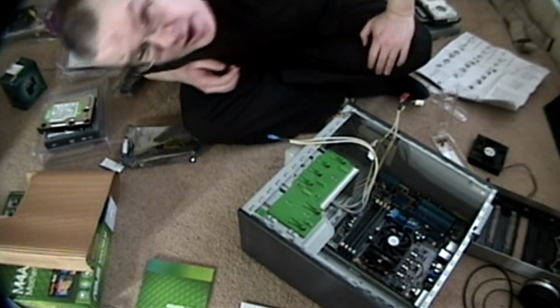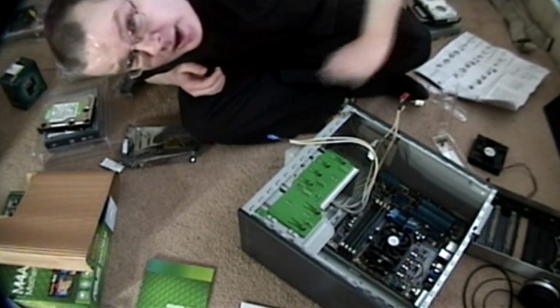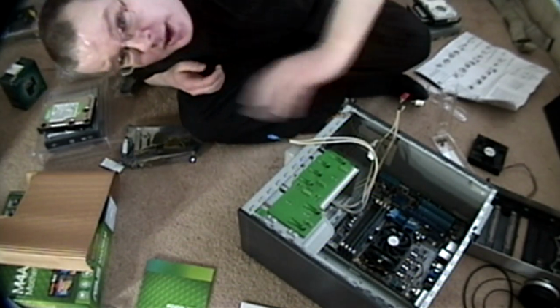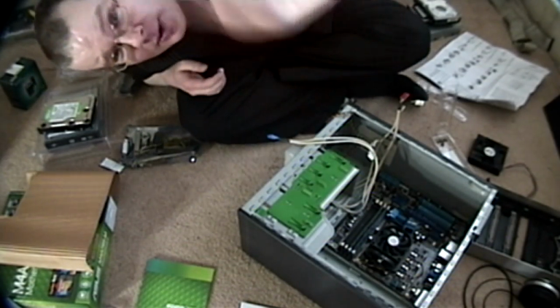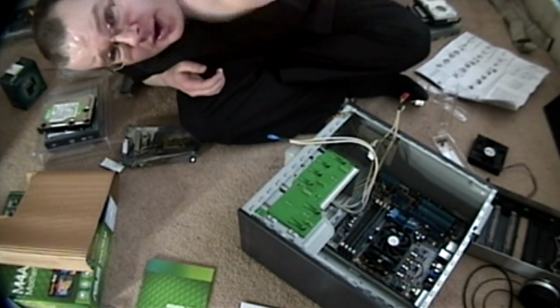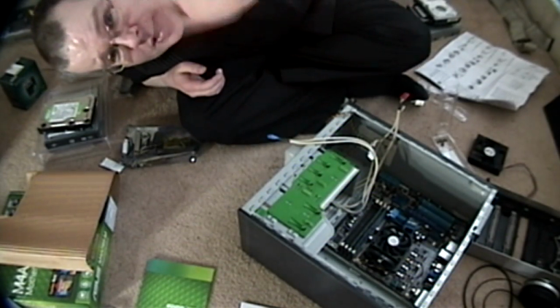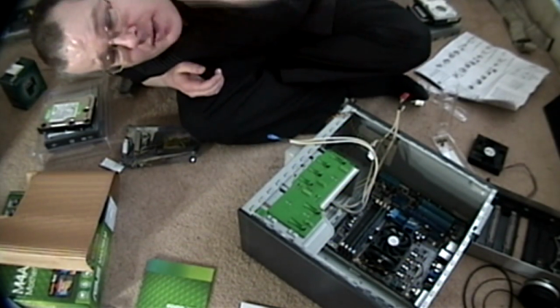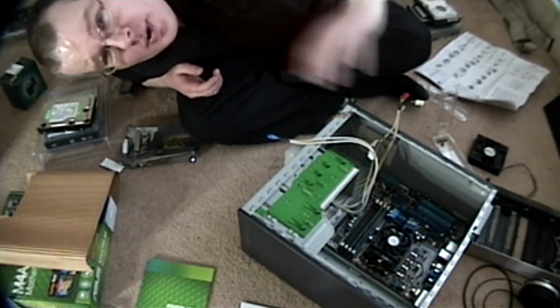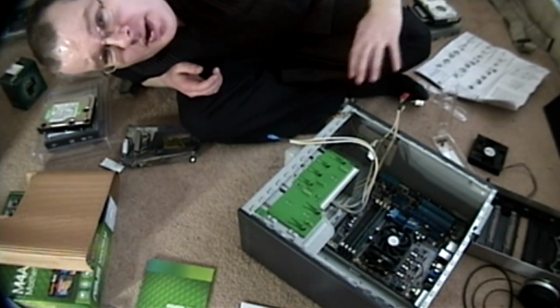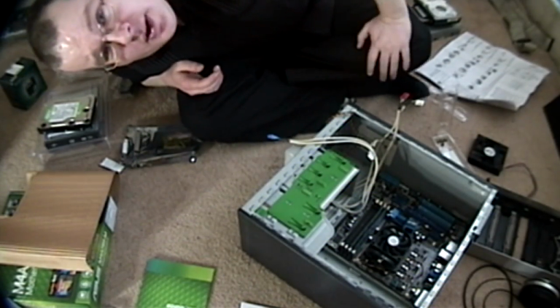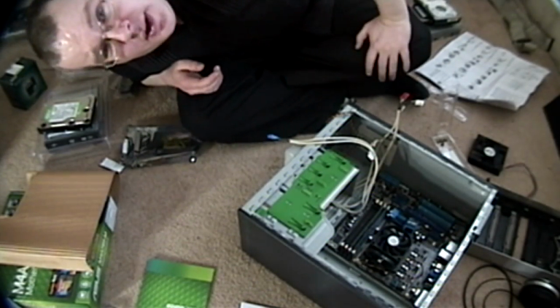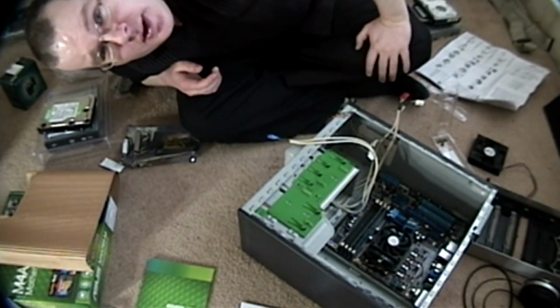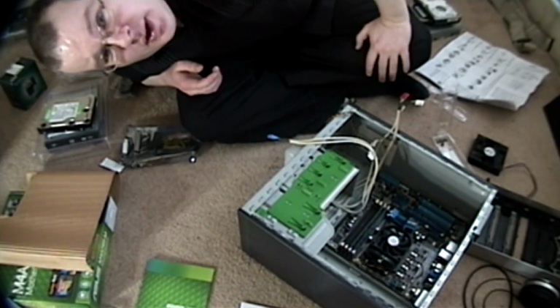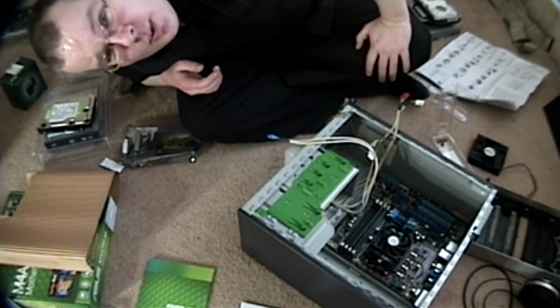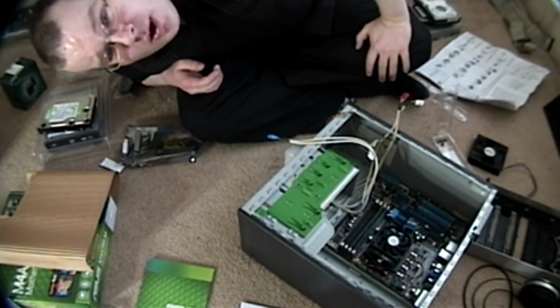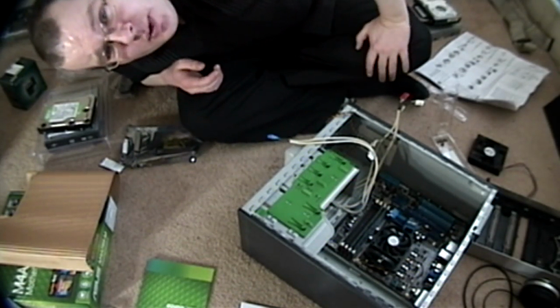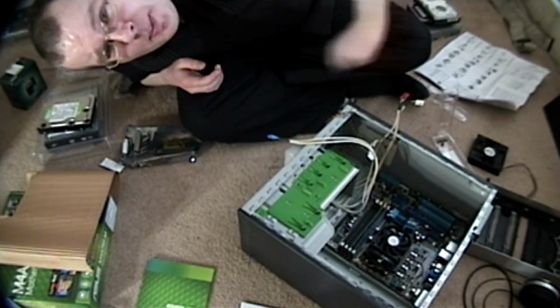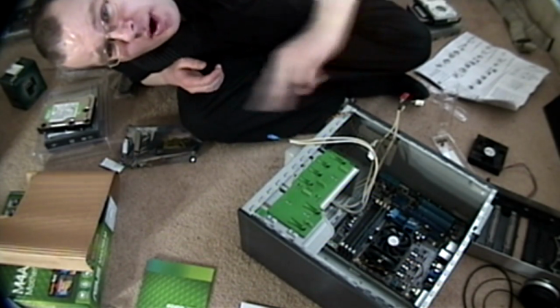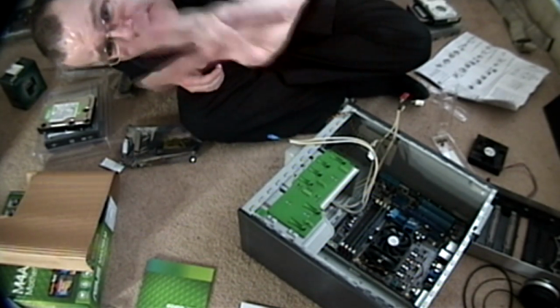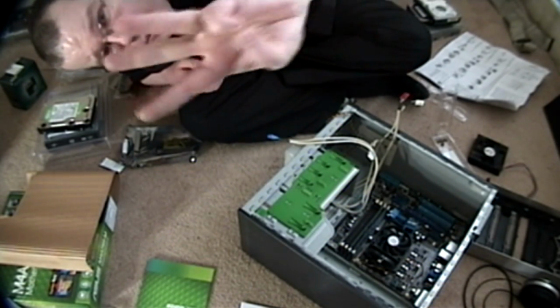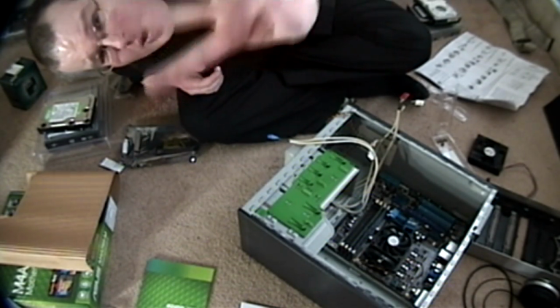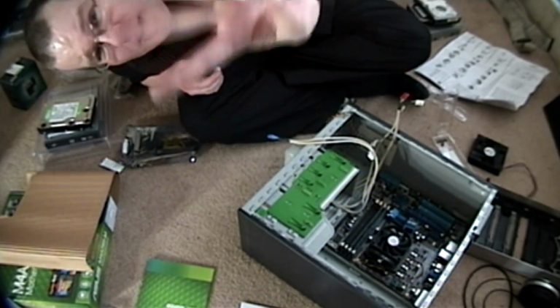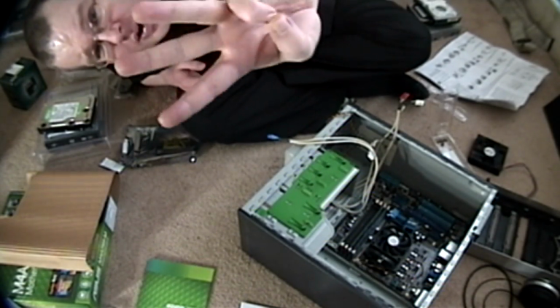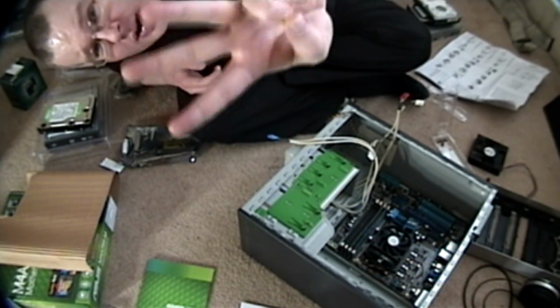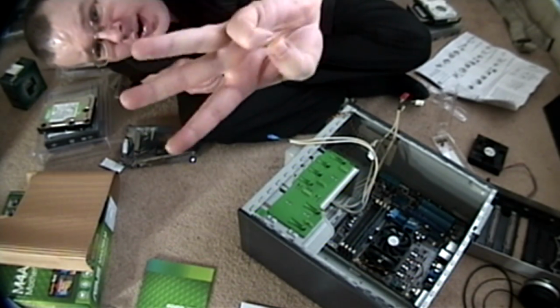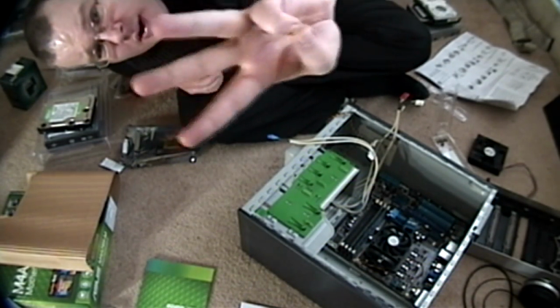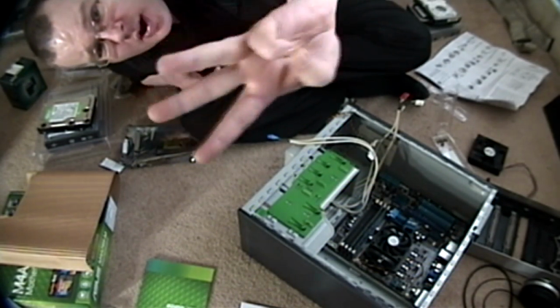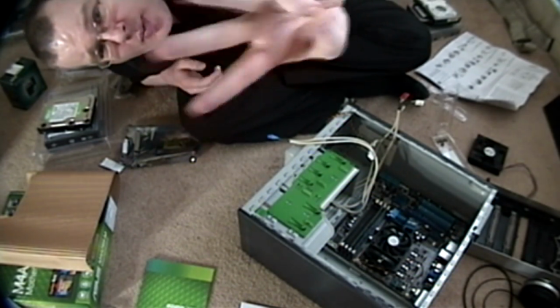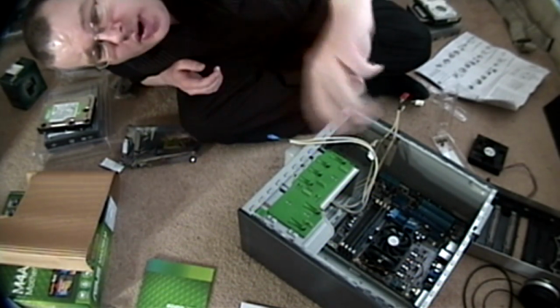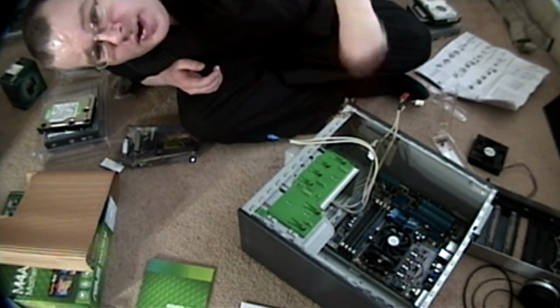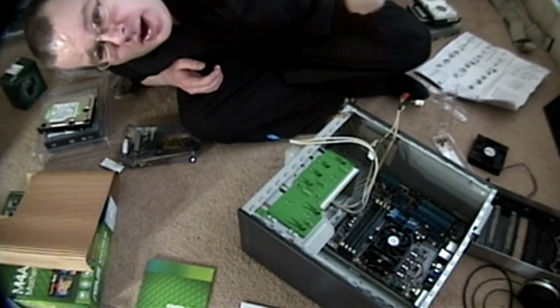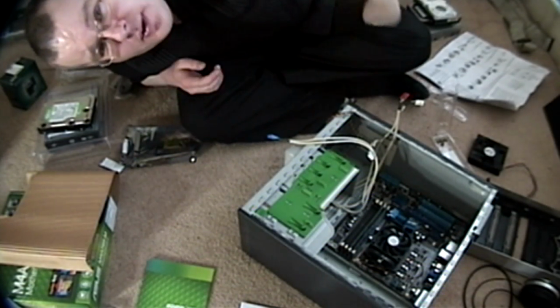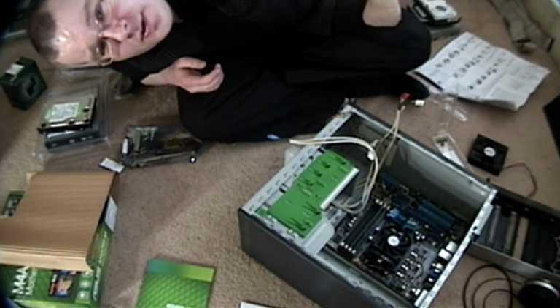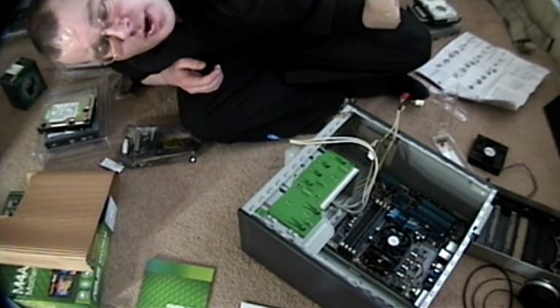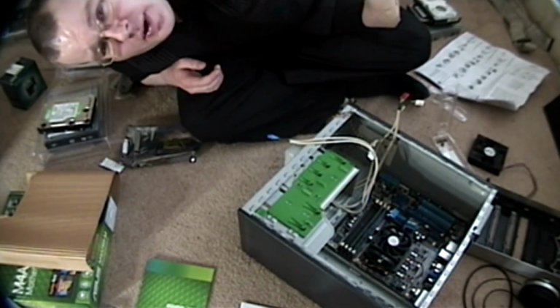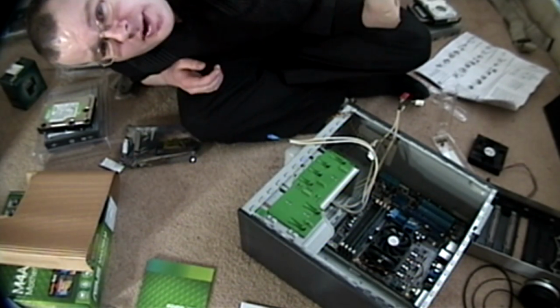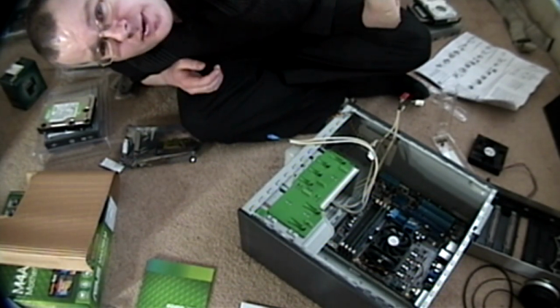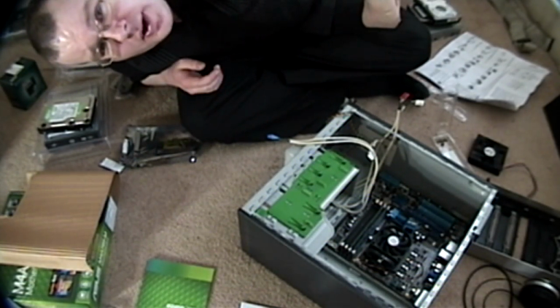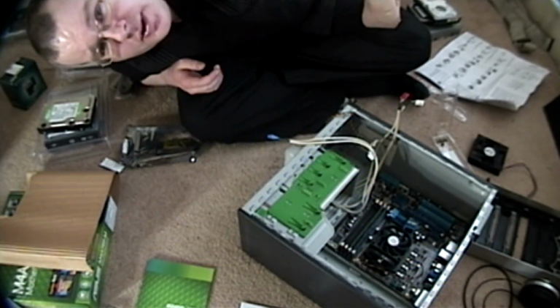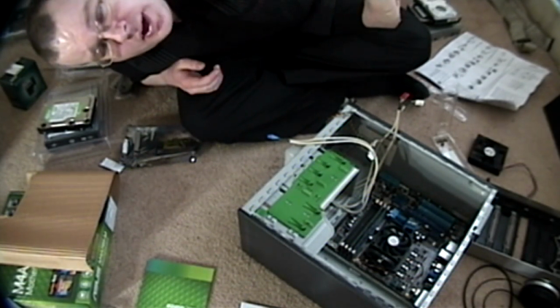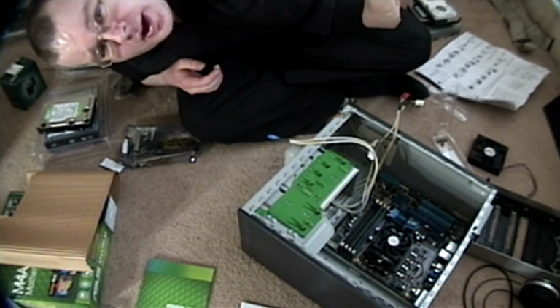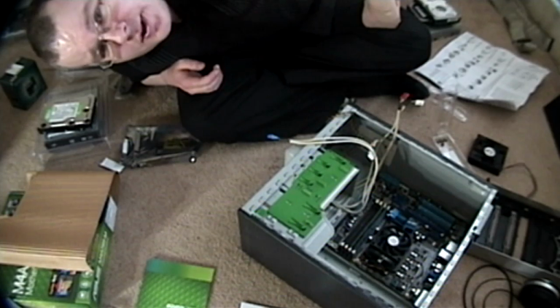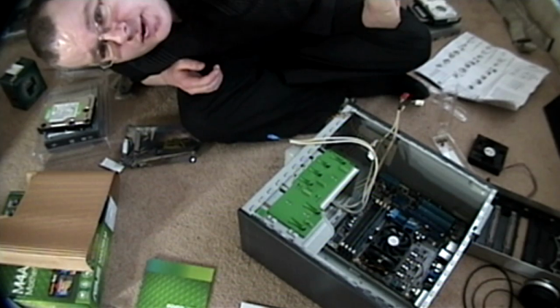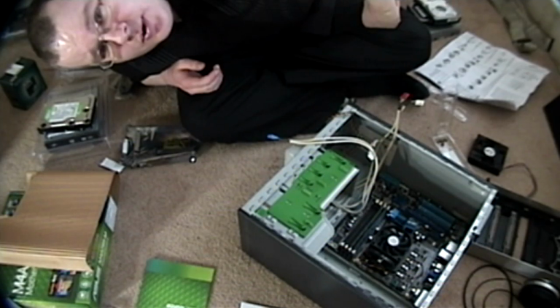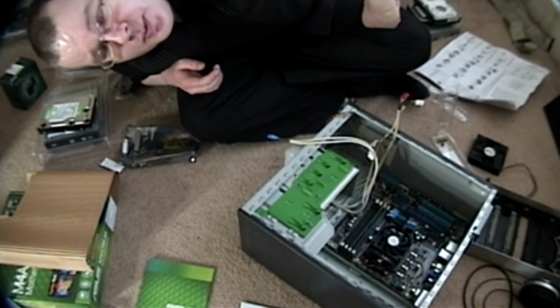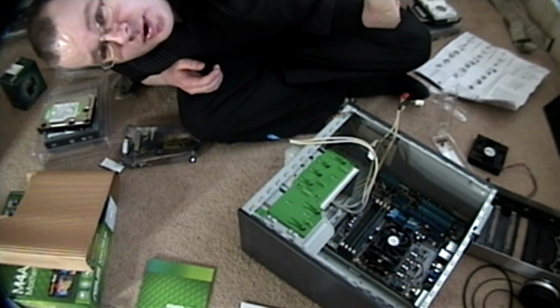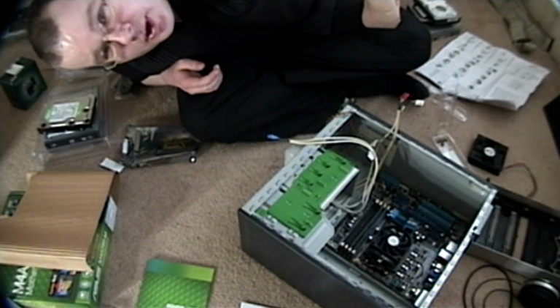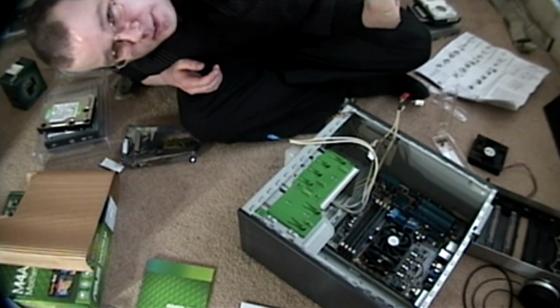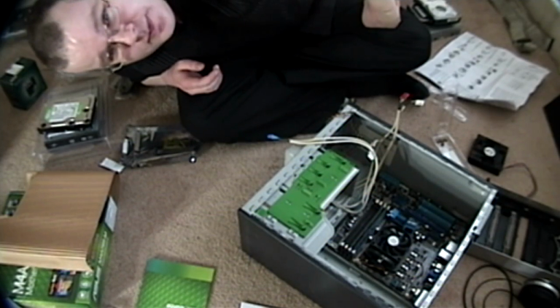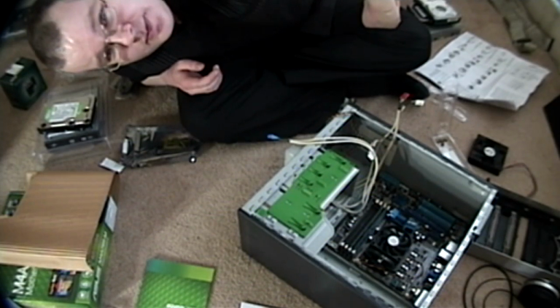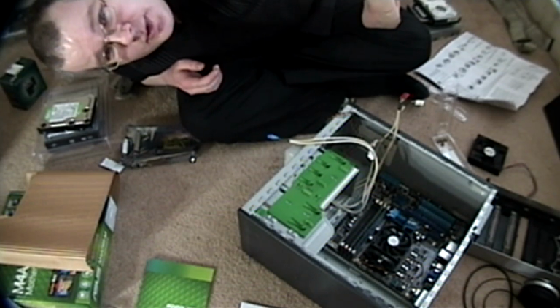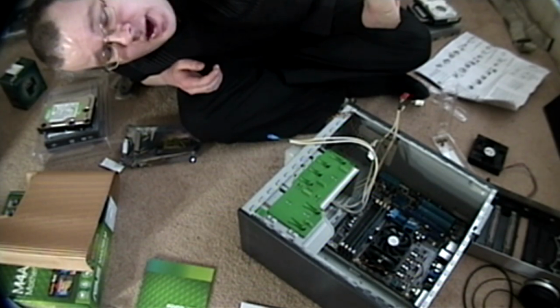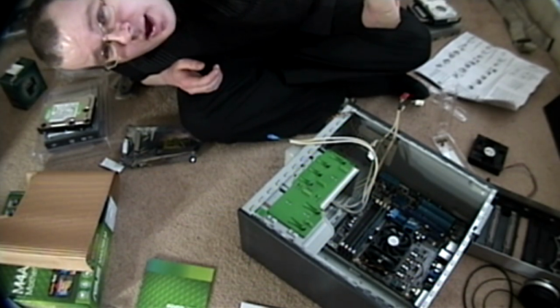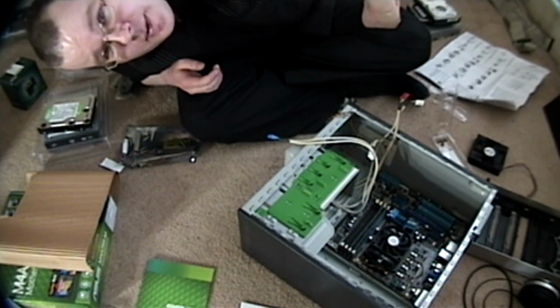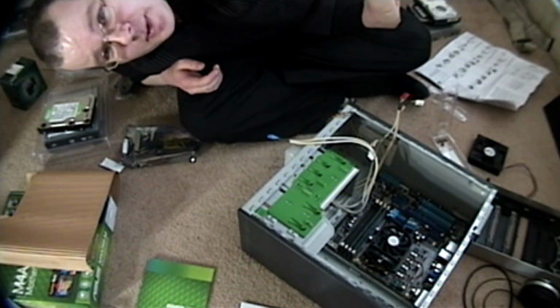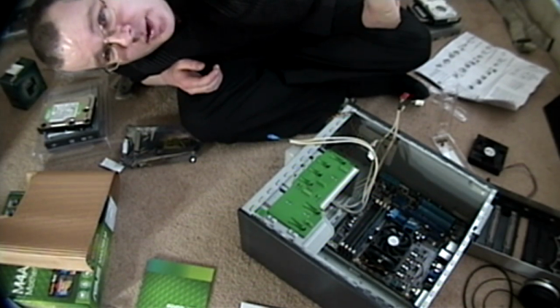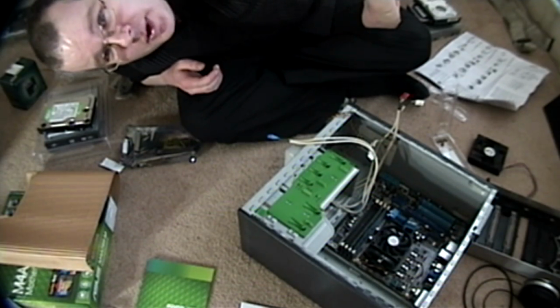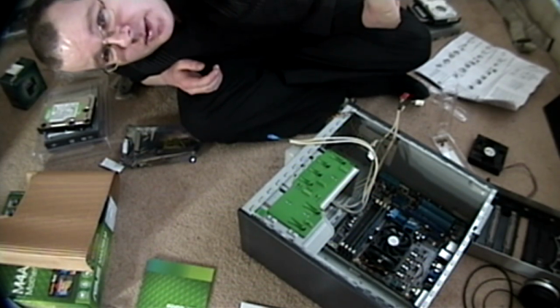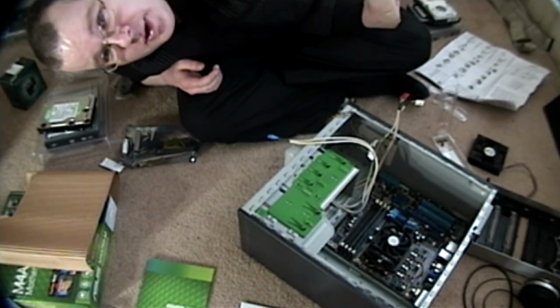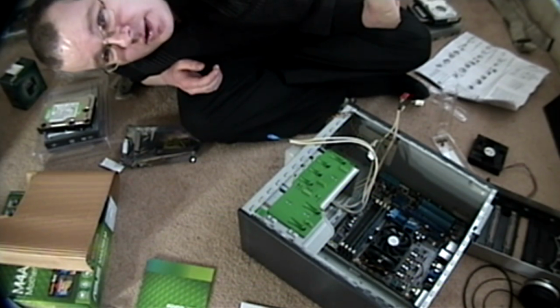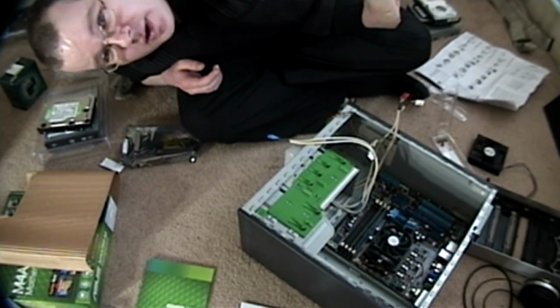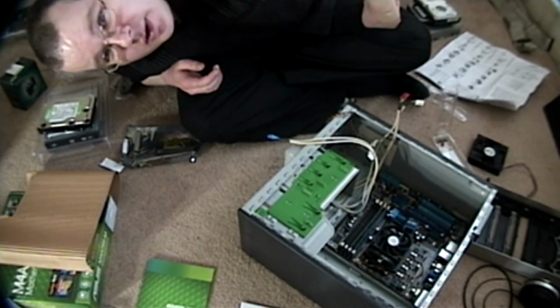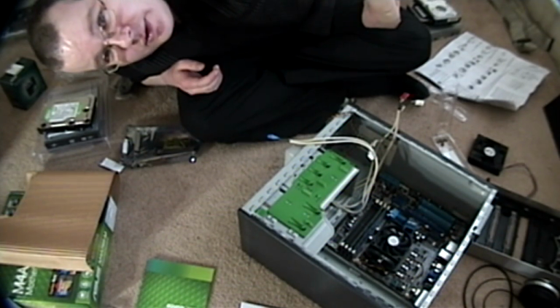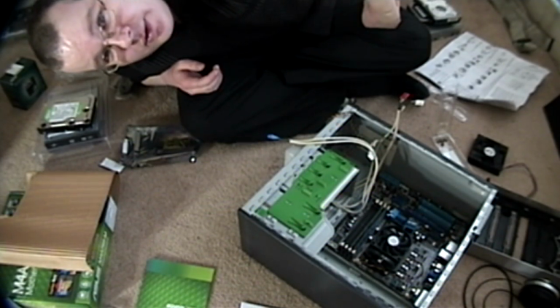Greetings, everyone. Welcome to part 3 of putting together Xero and Izarak's kick-ass new computer, today on the Multimedia Chronicles.